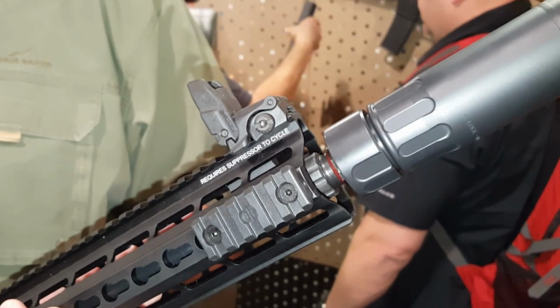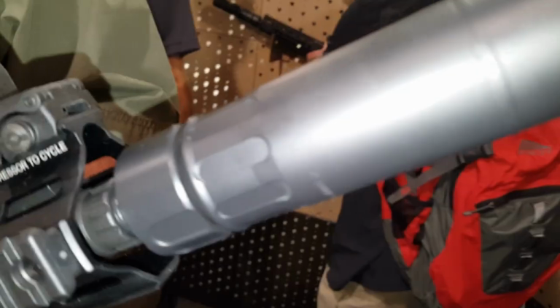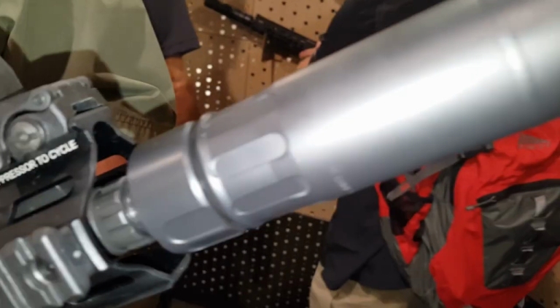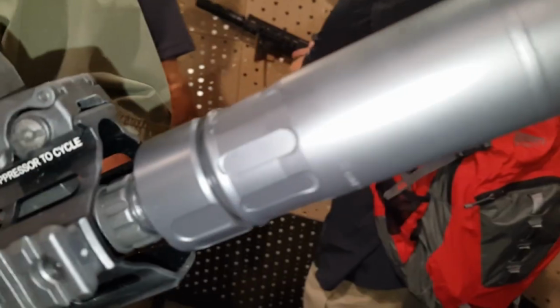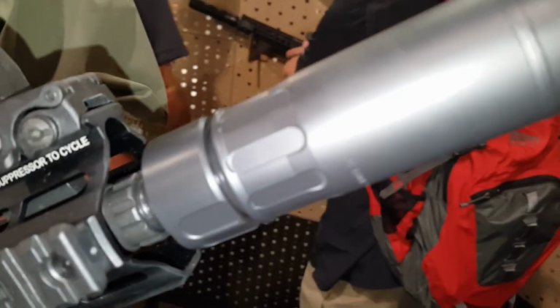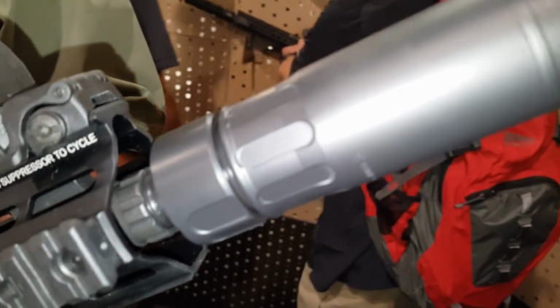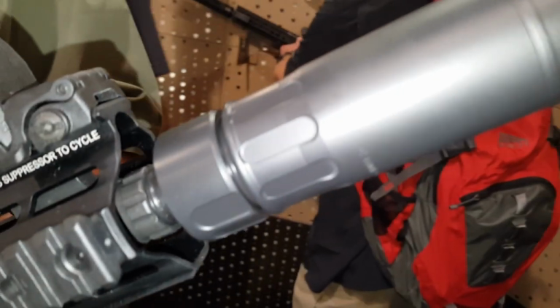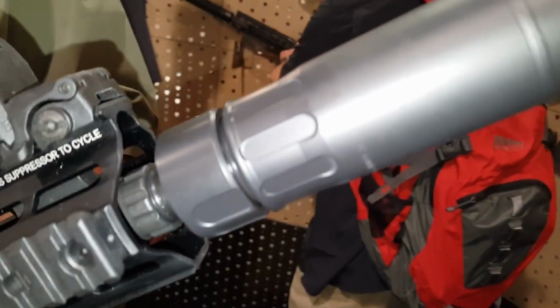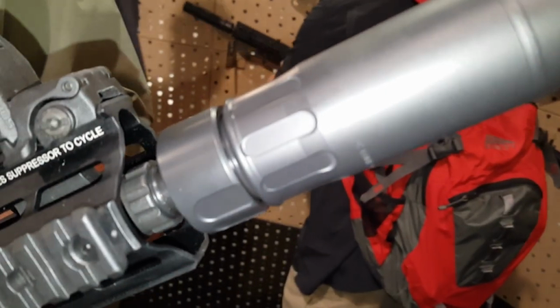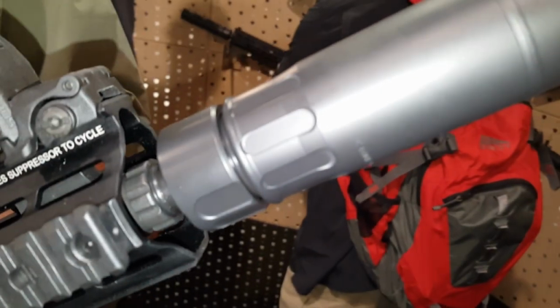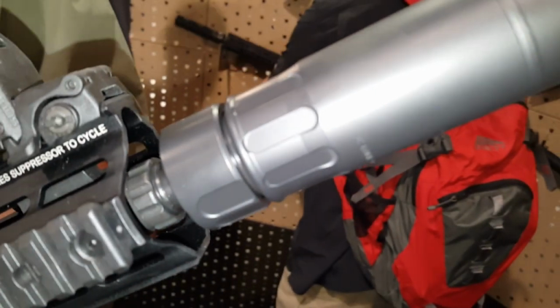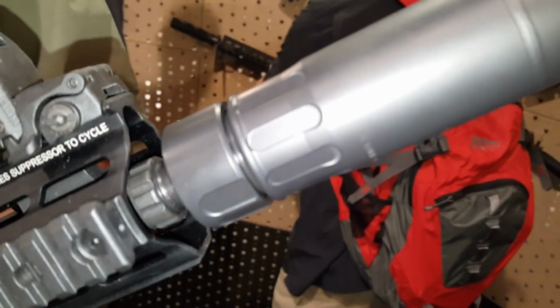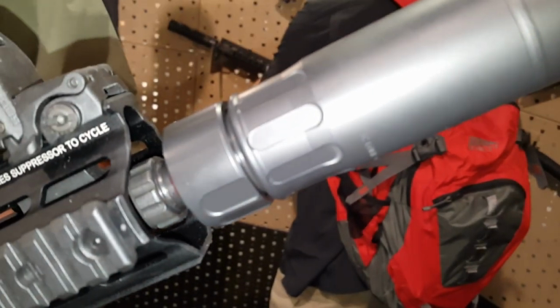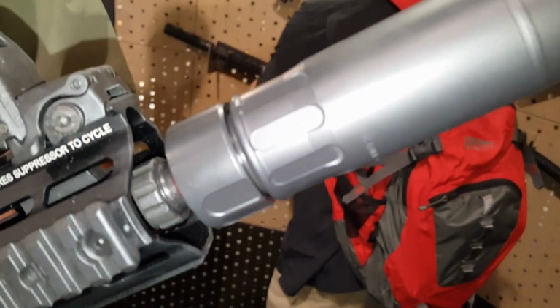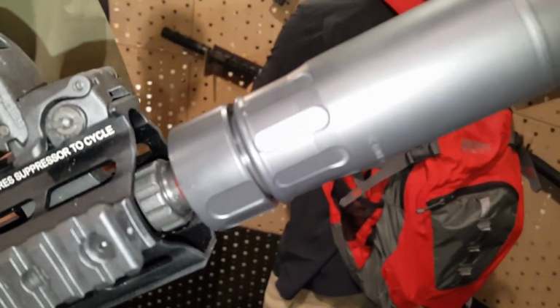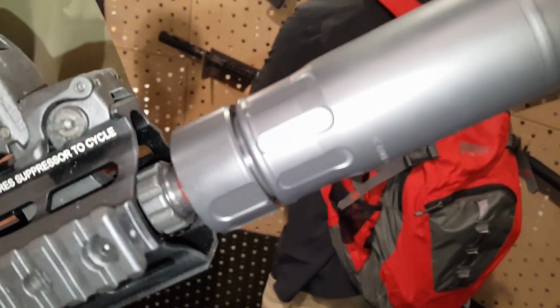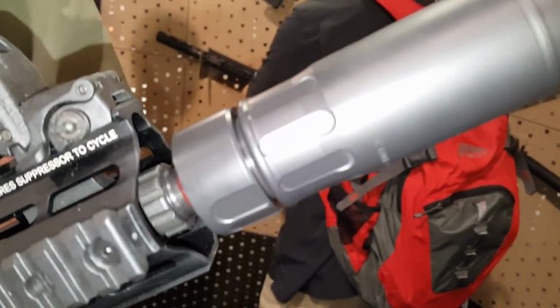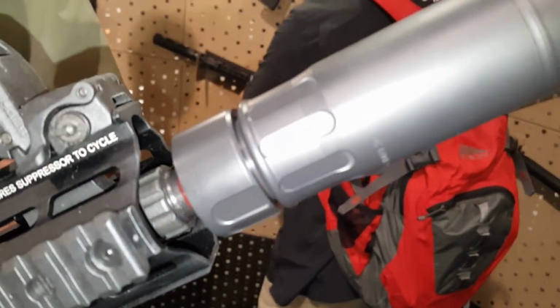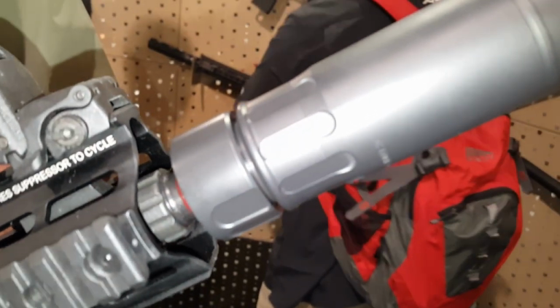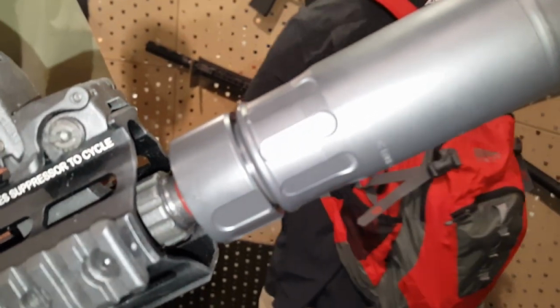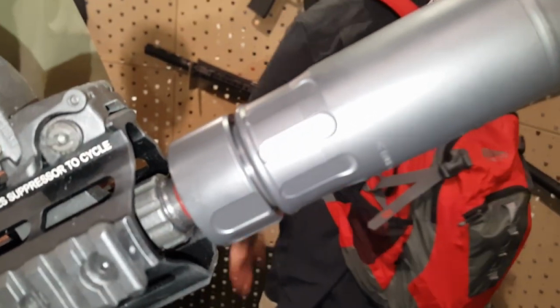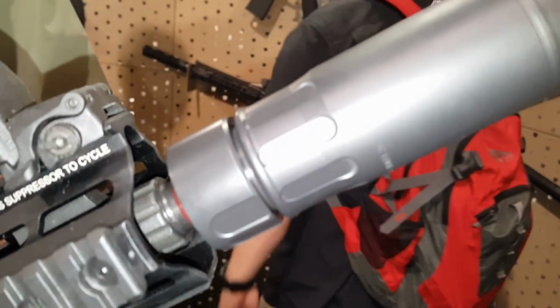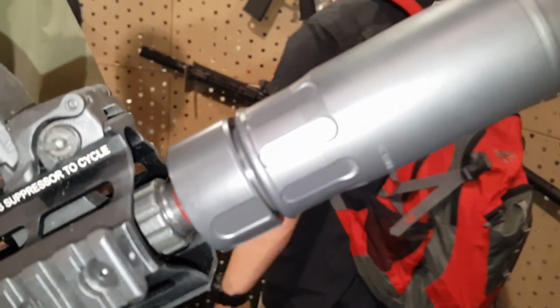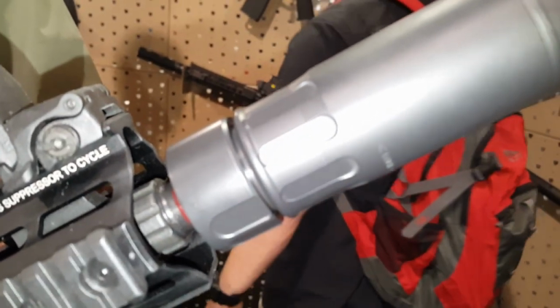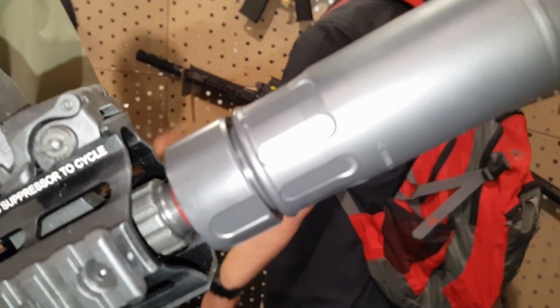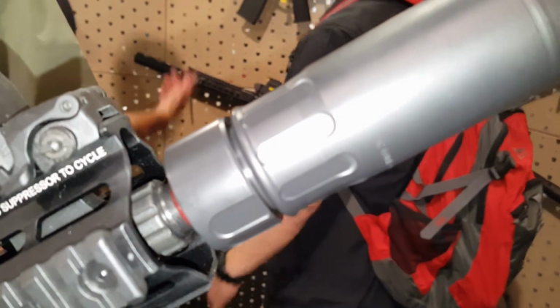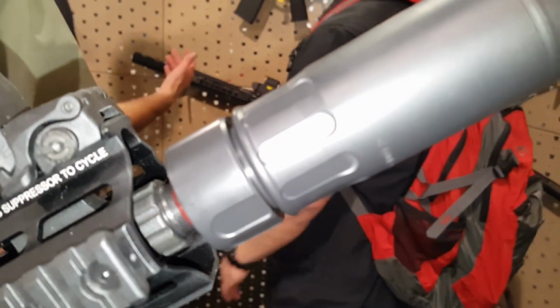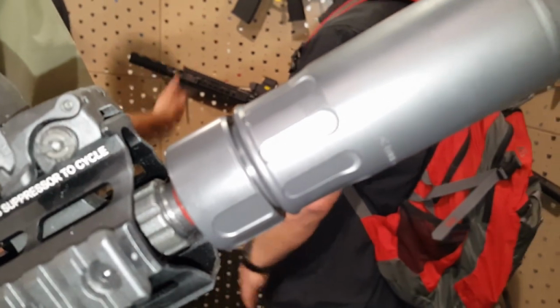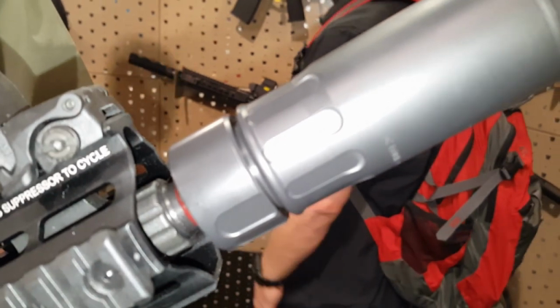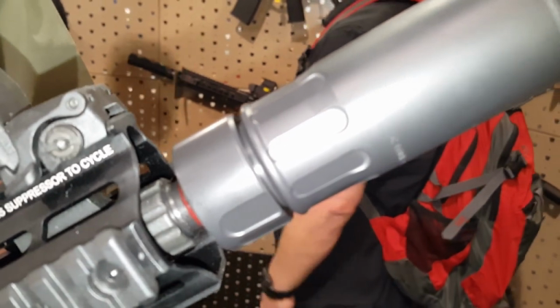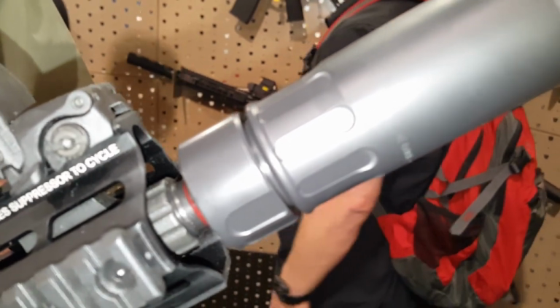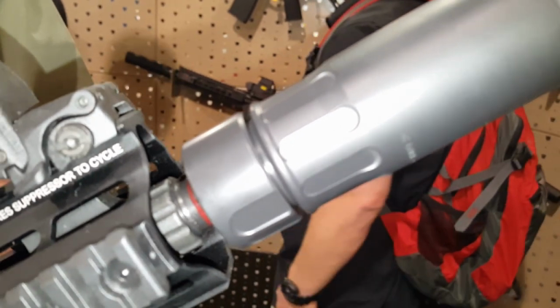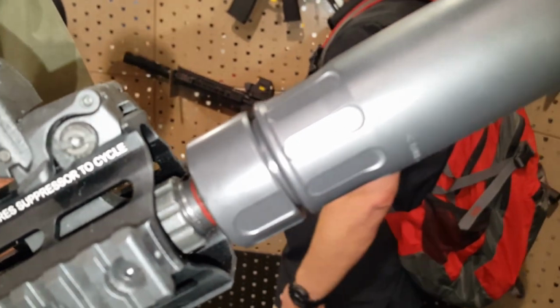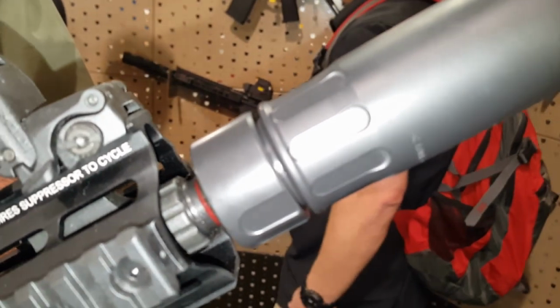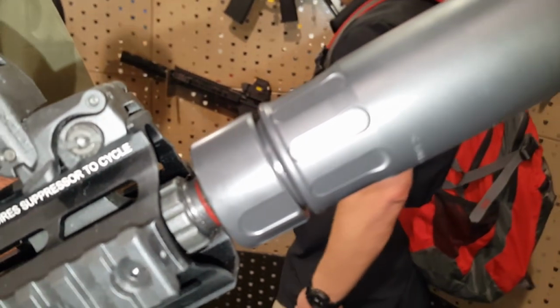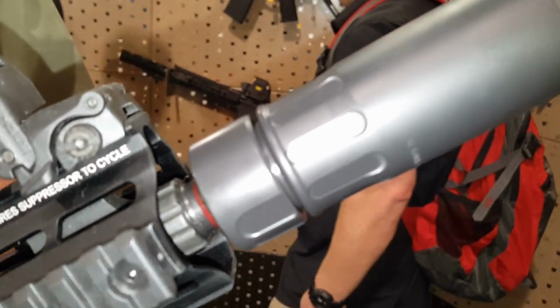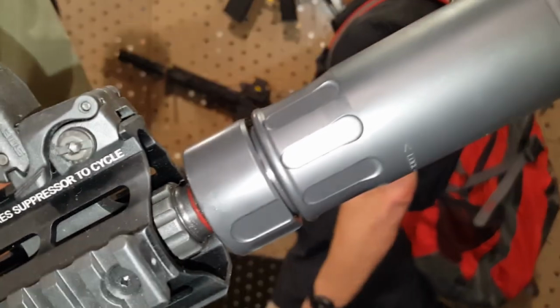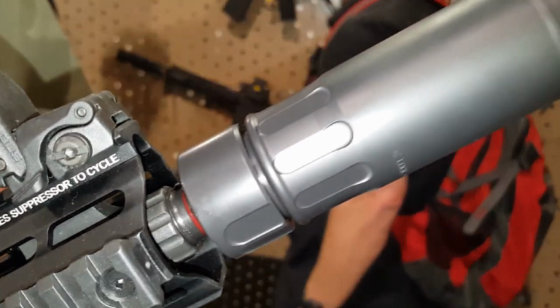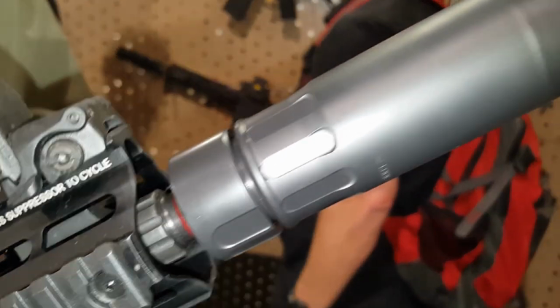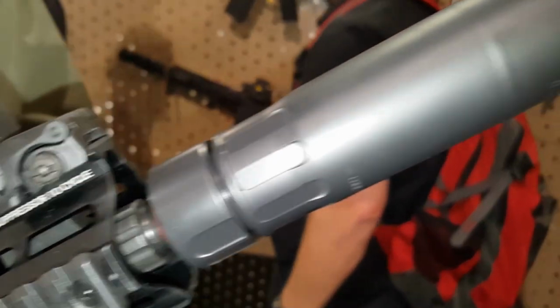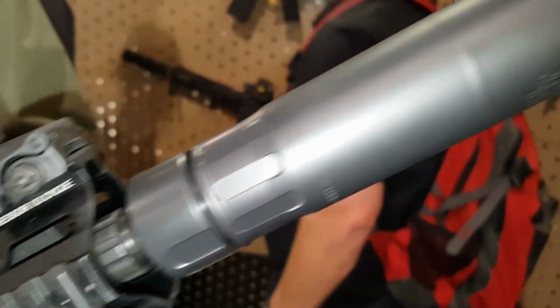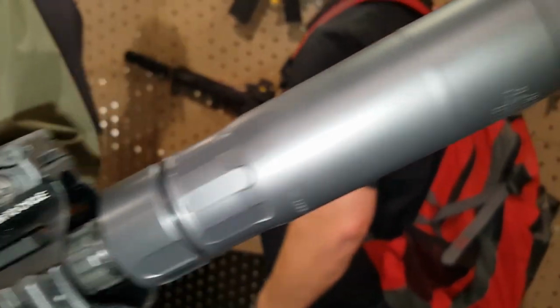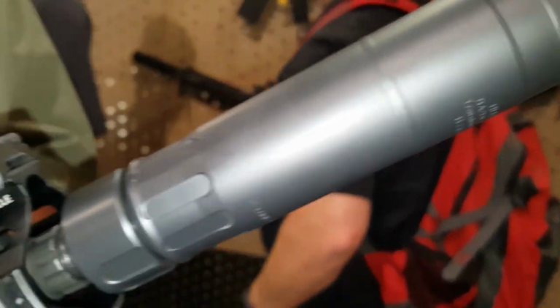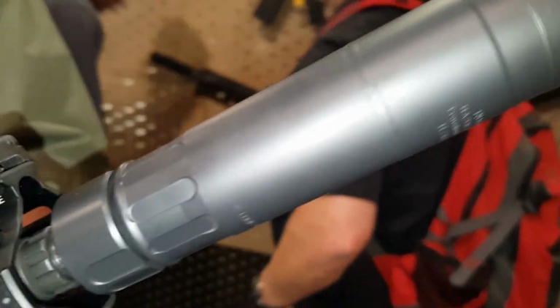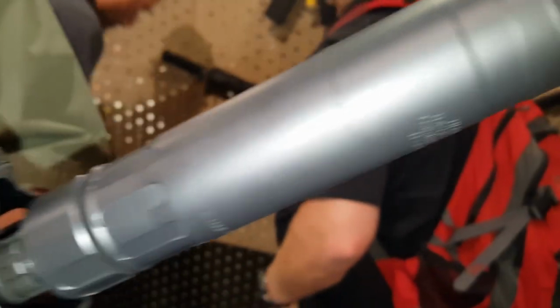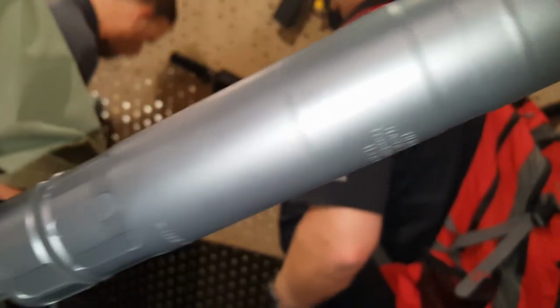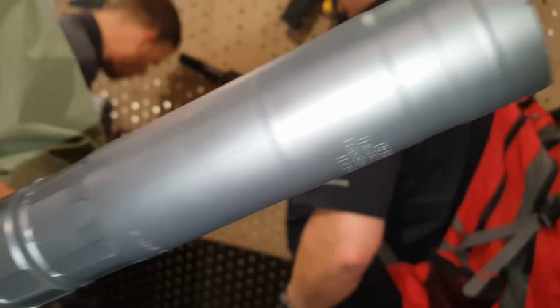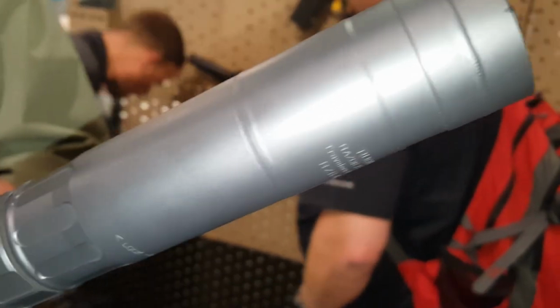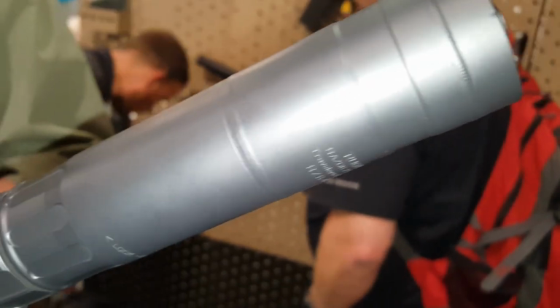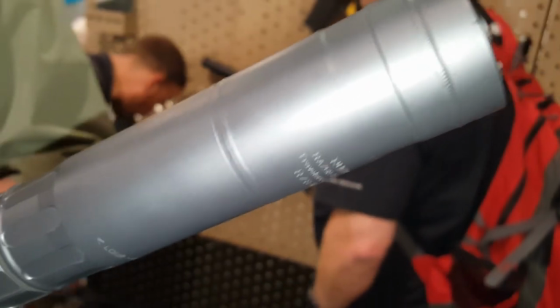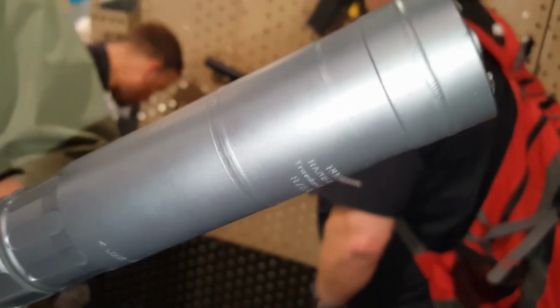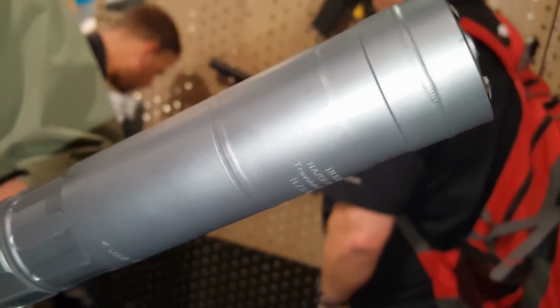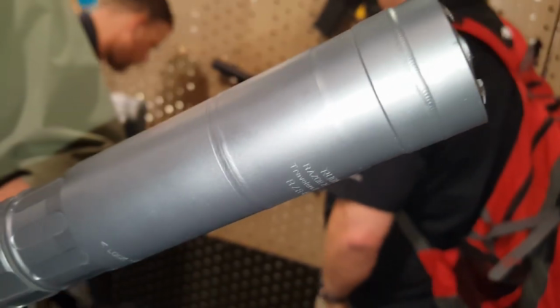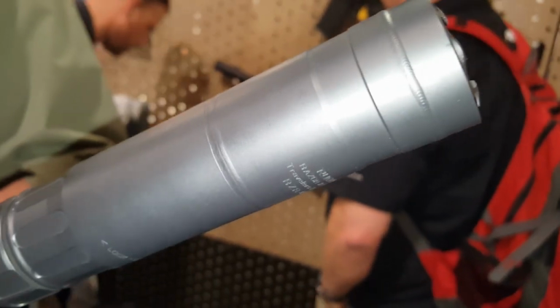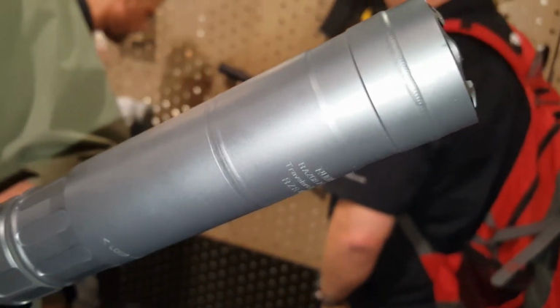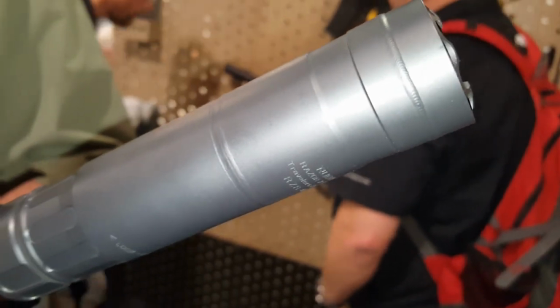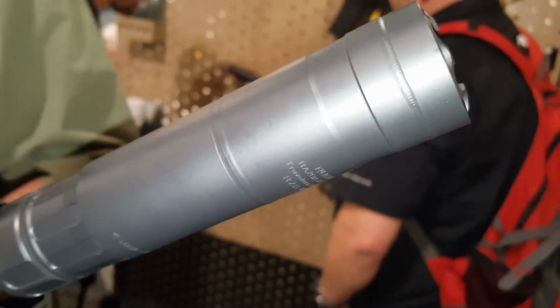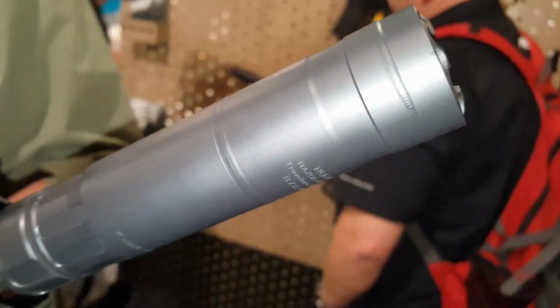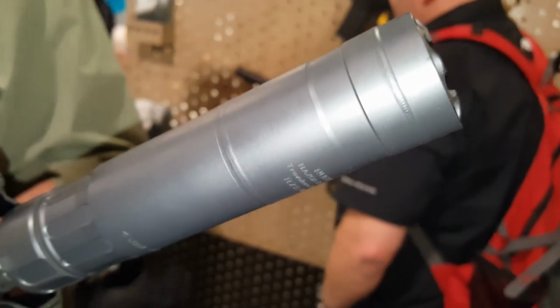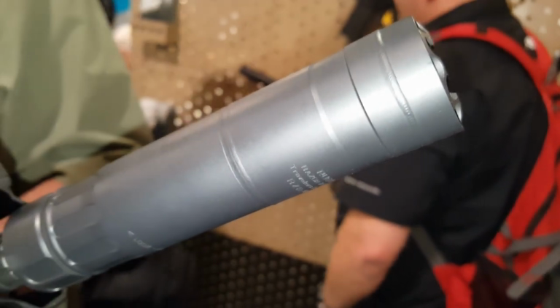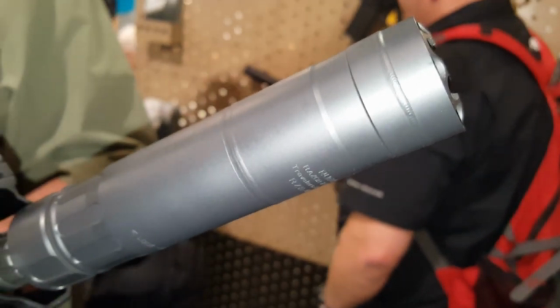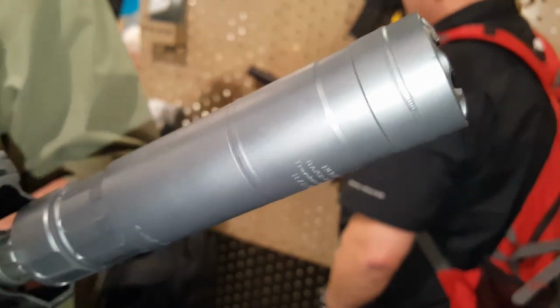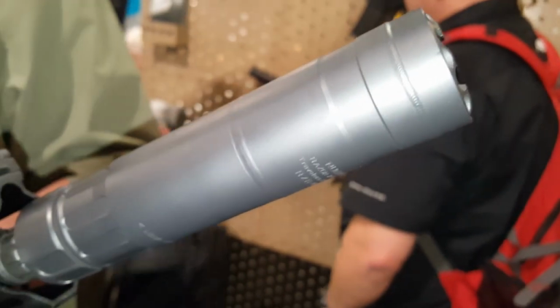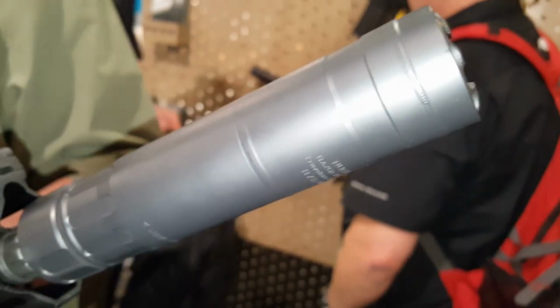I'm at the Rugged Suppressors booth. This is Henry Graham's new company. This is his .30-caliber Razor.